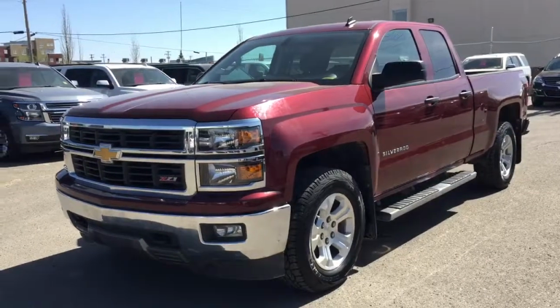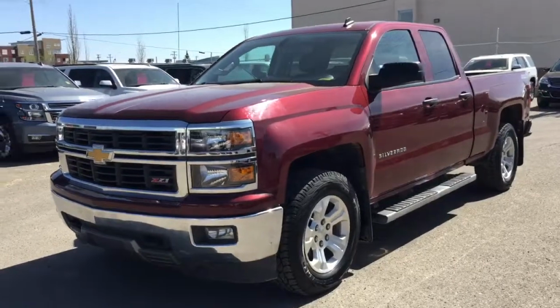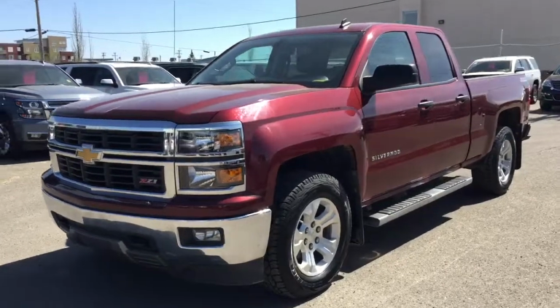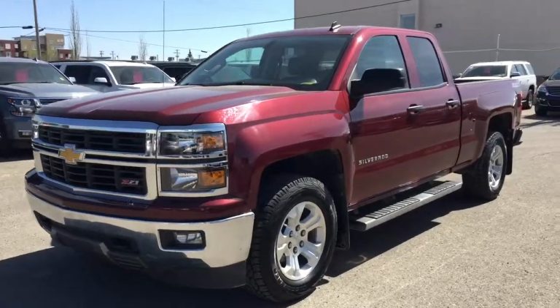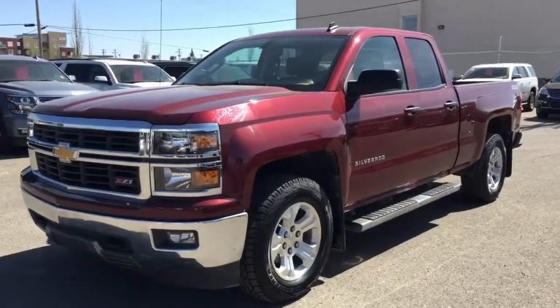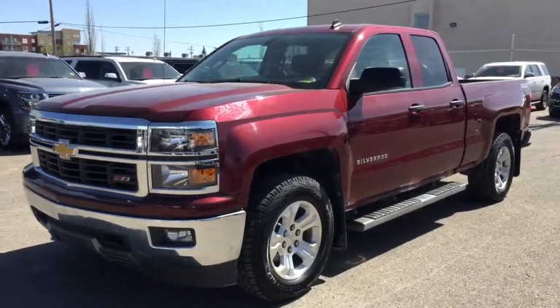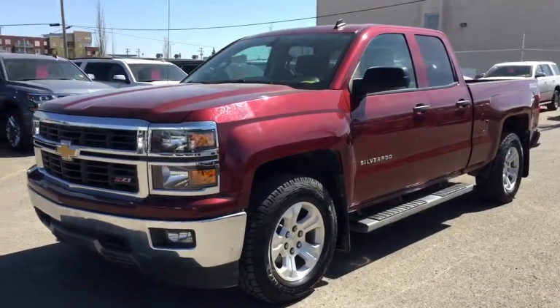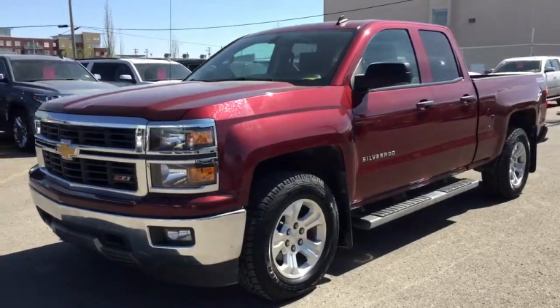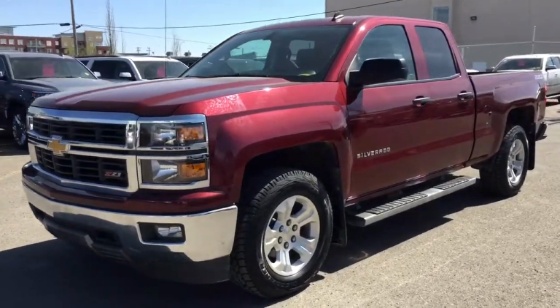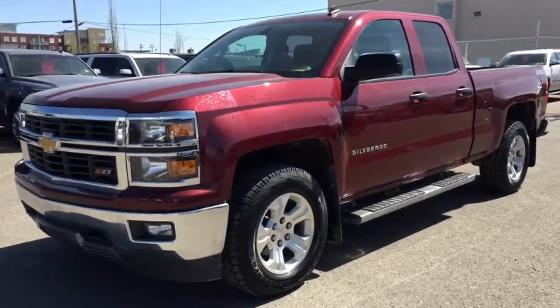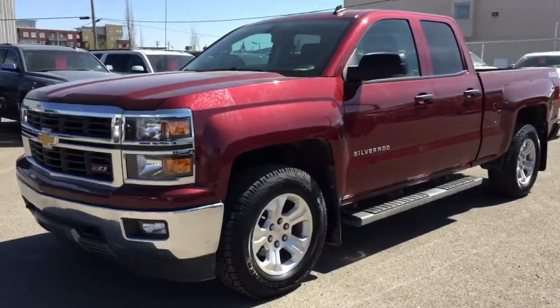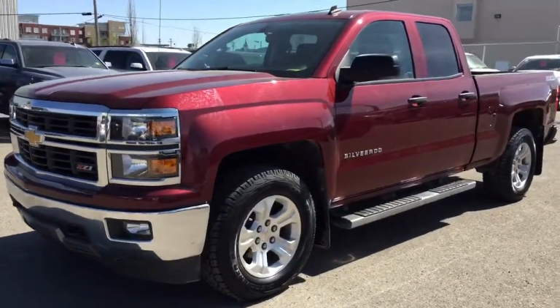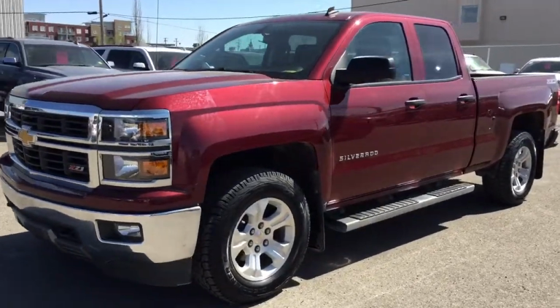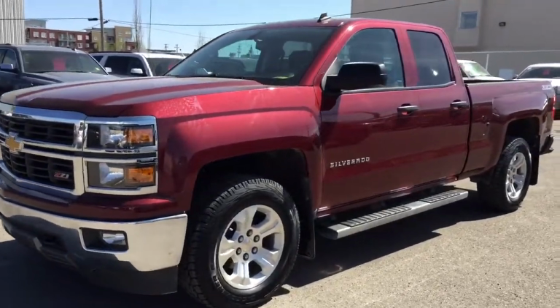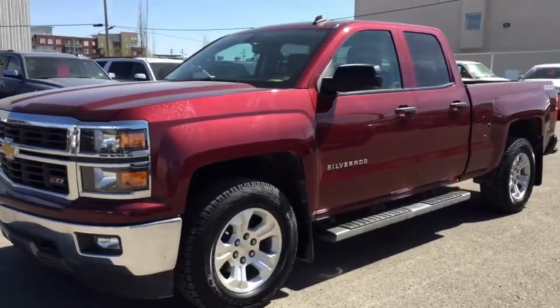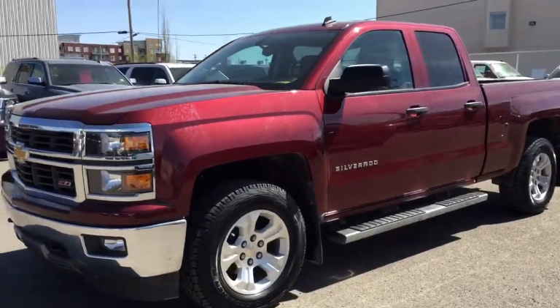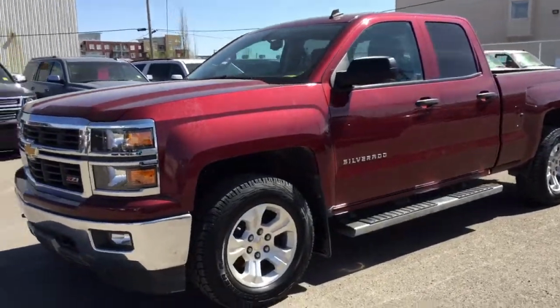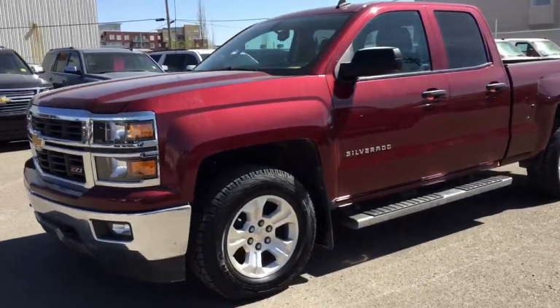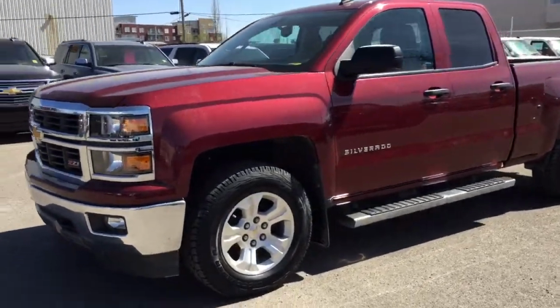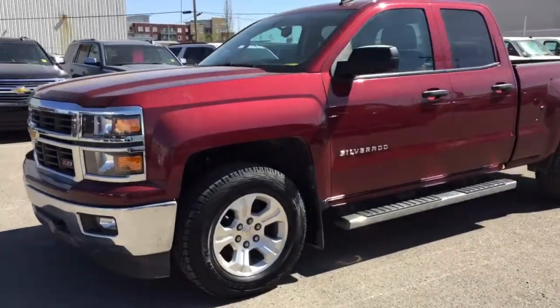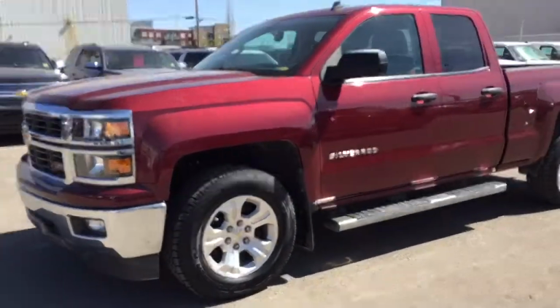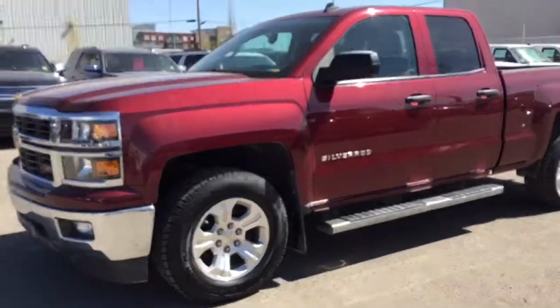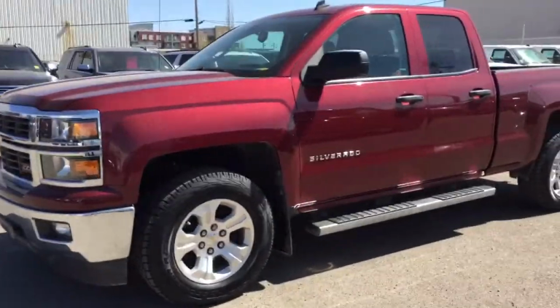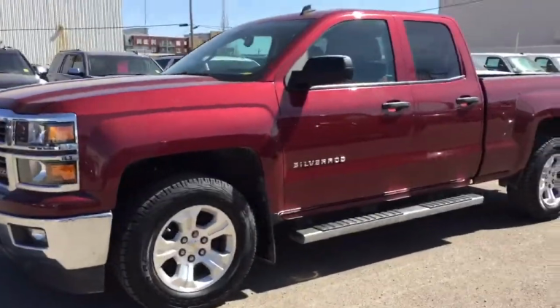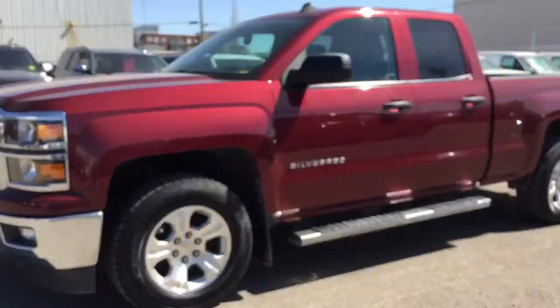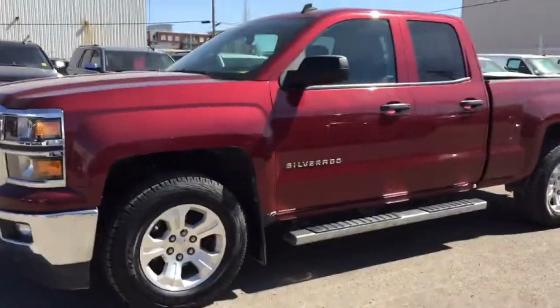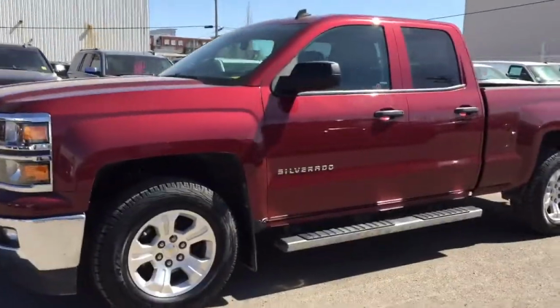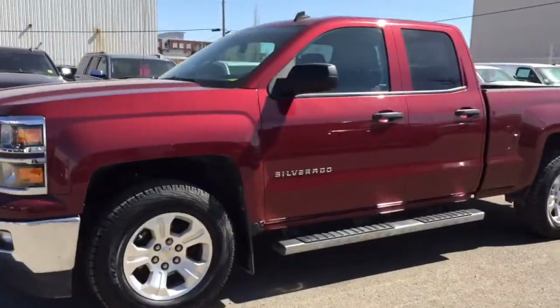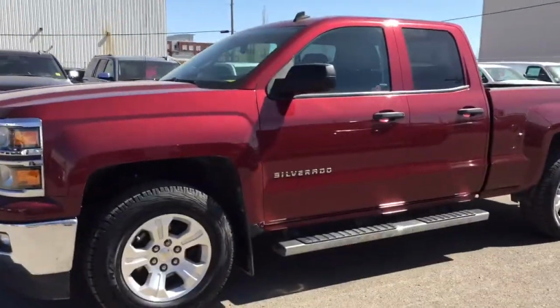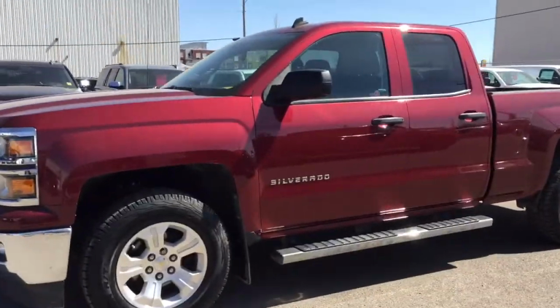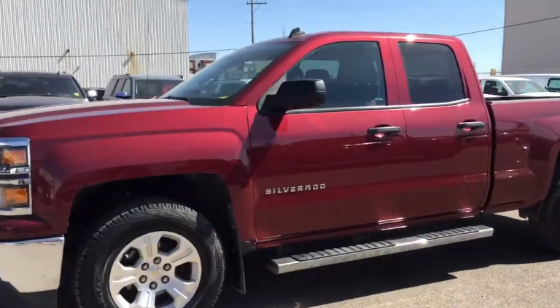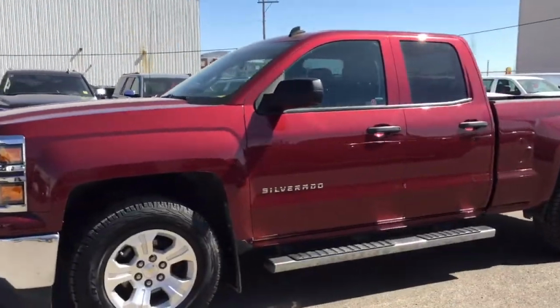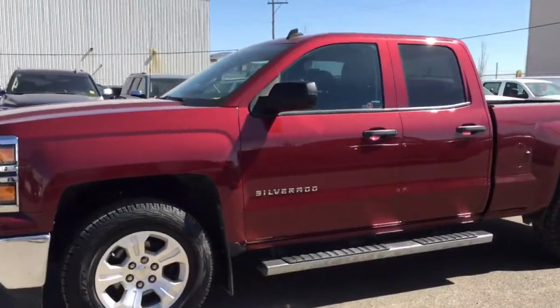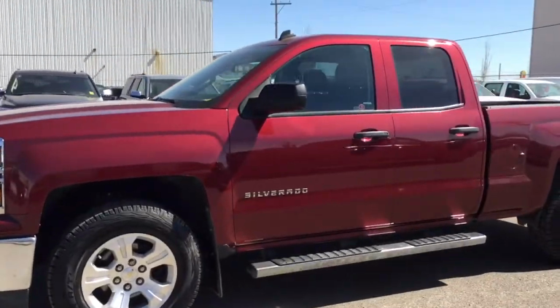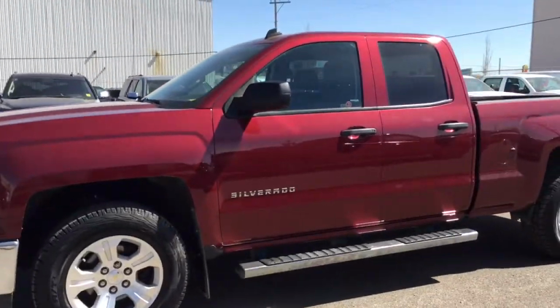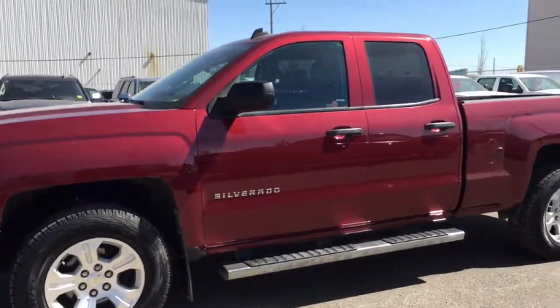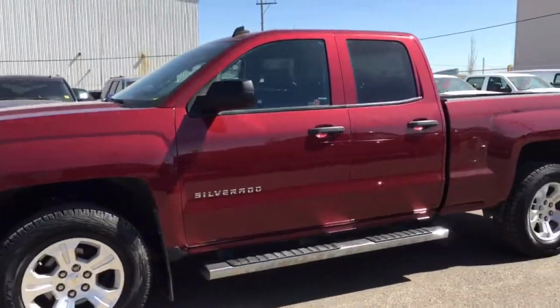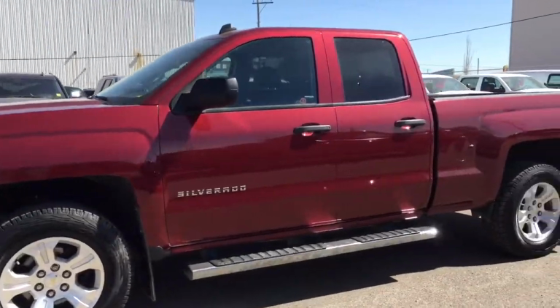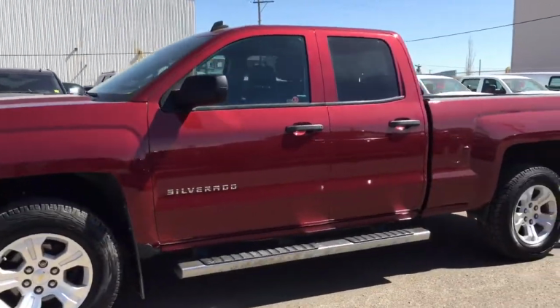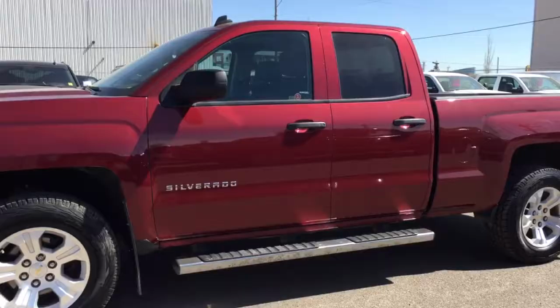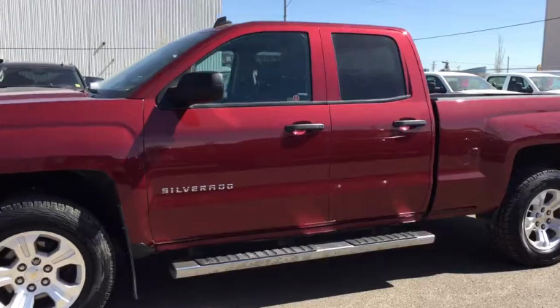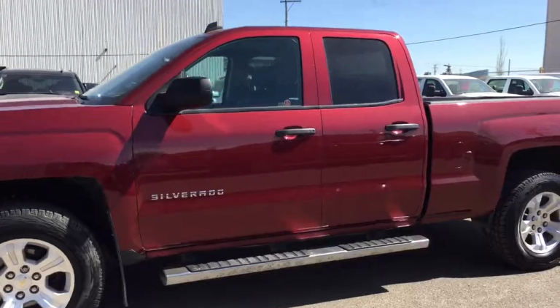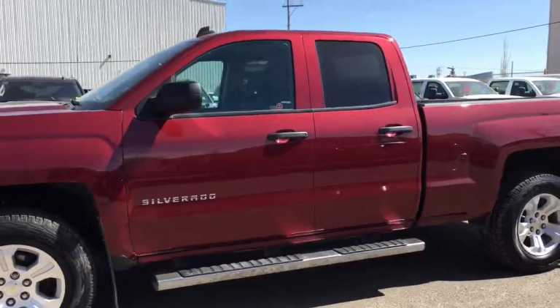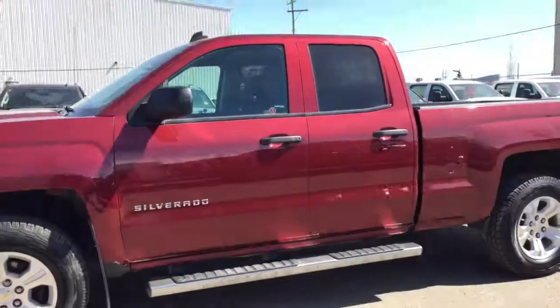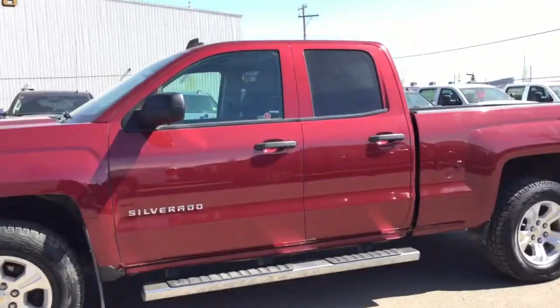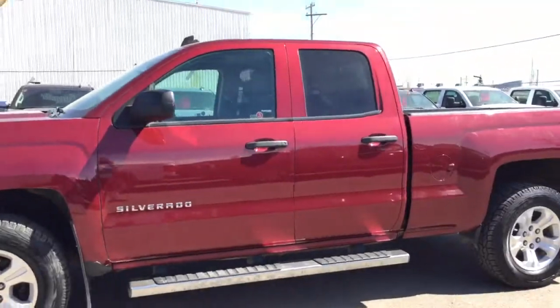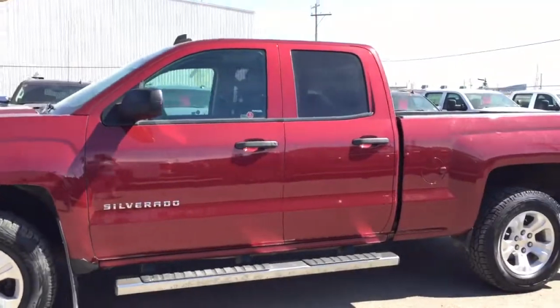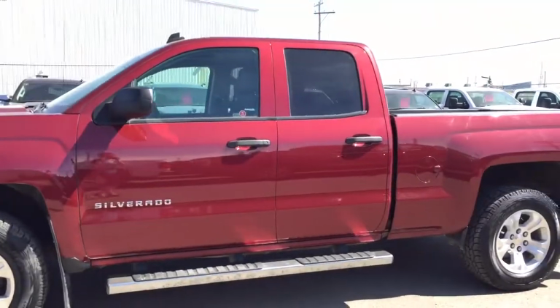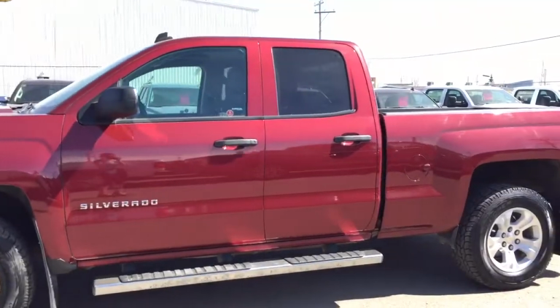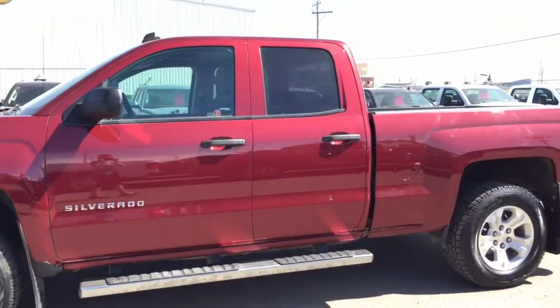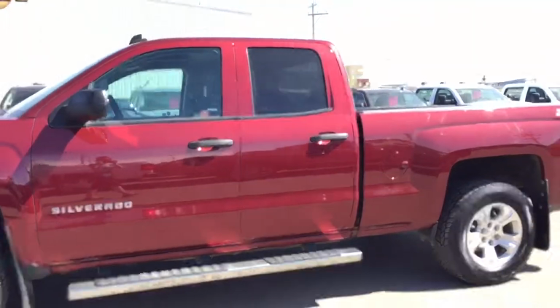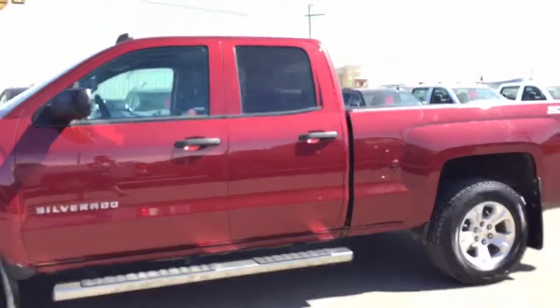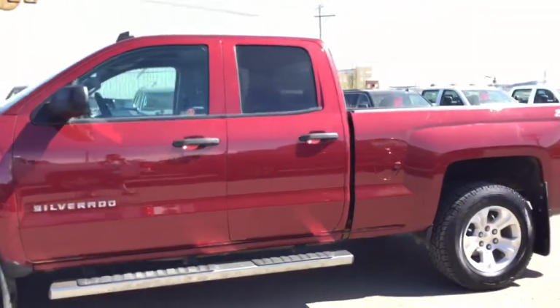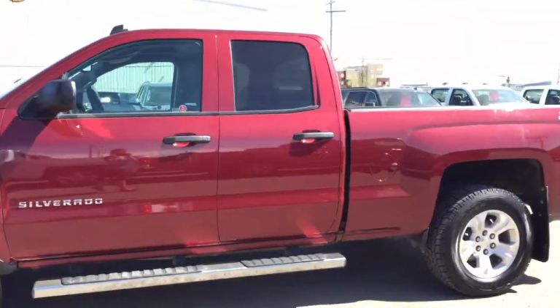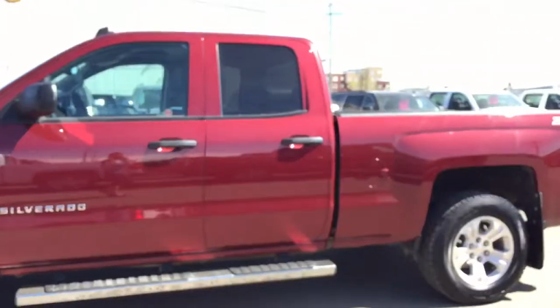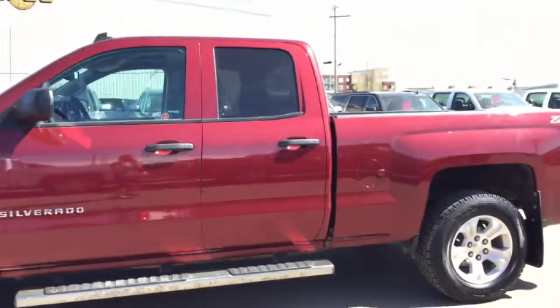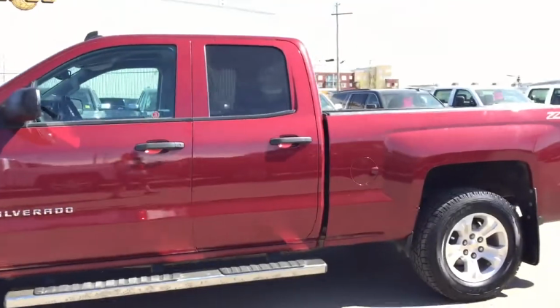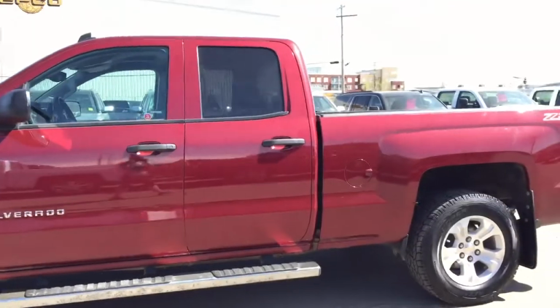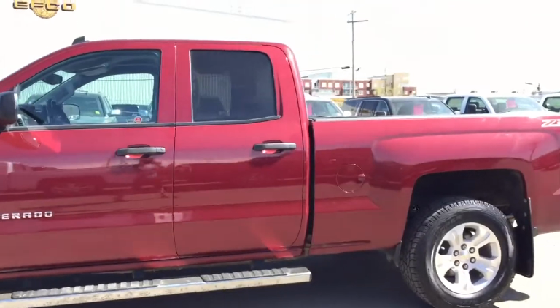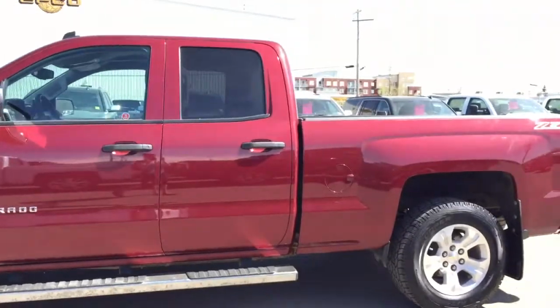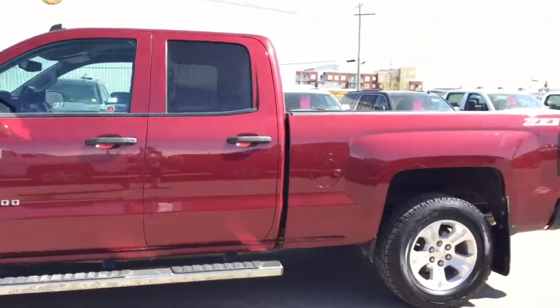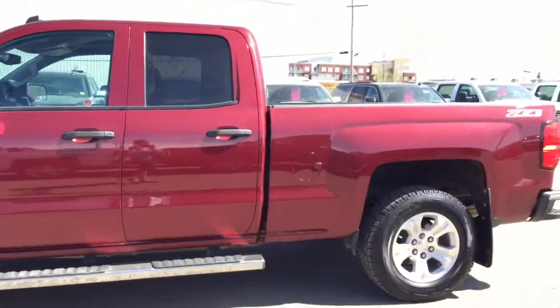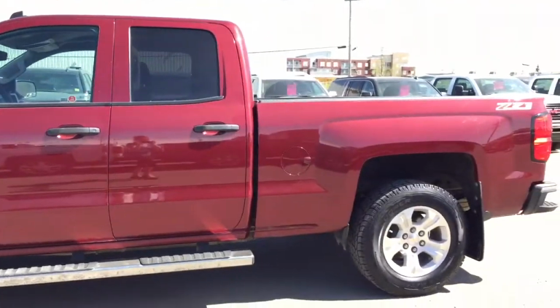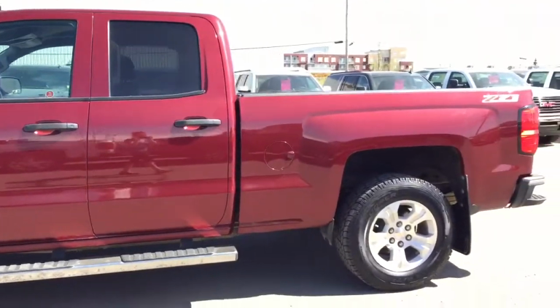Welcome to Davis Chevrolet. This is our pre-owned 2014 Chevrolet Silverado in the color red.